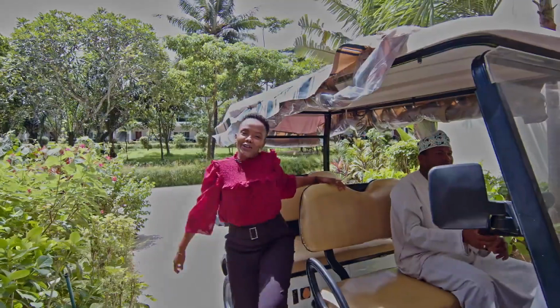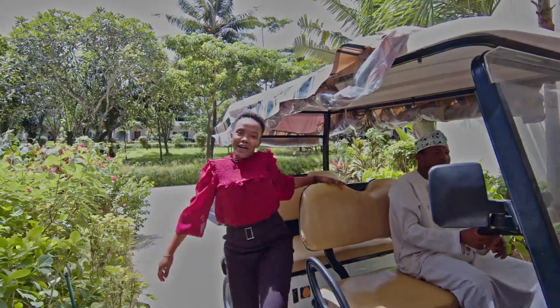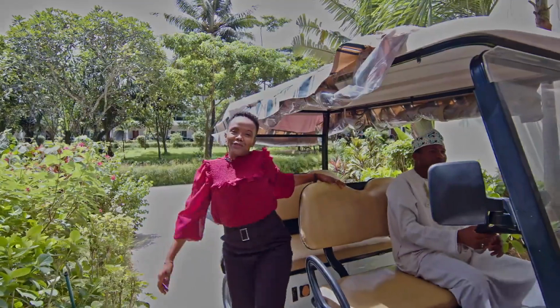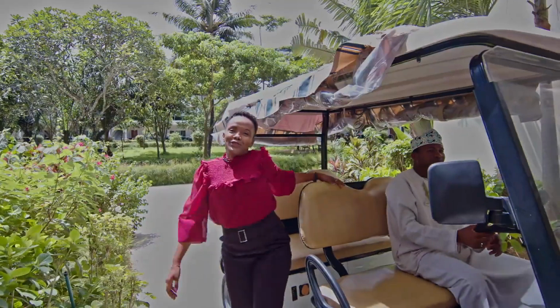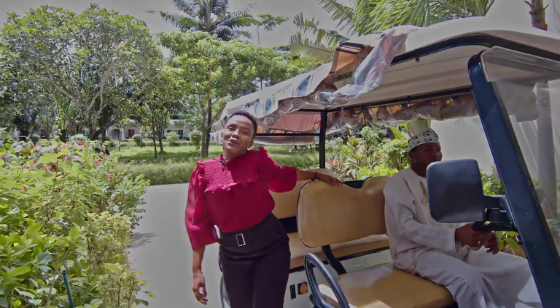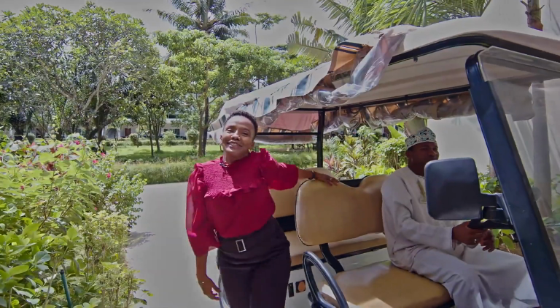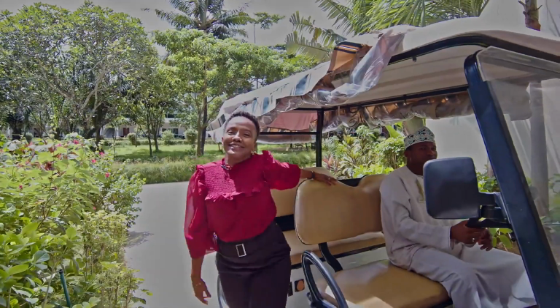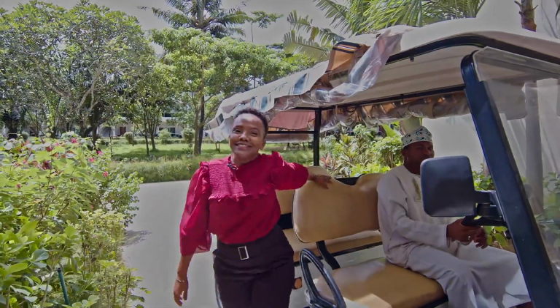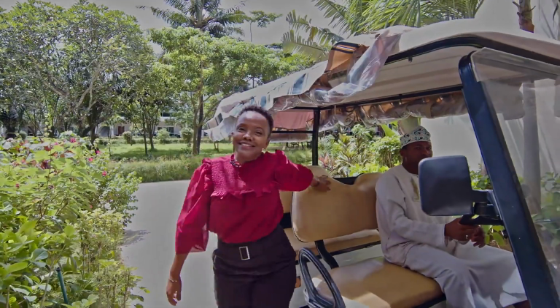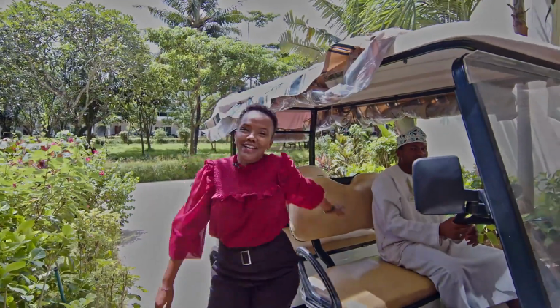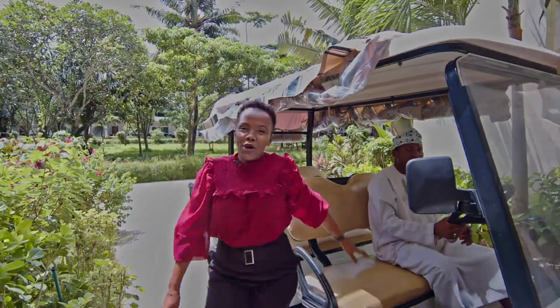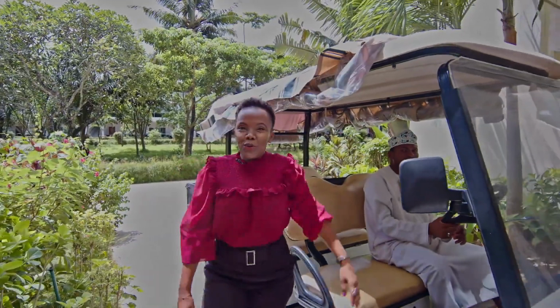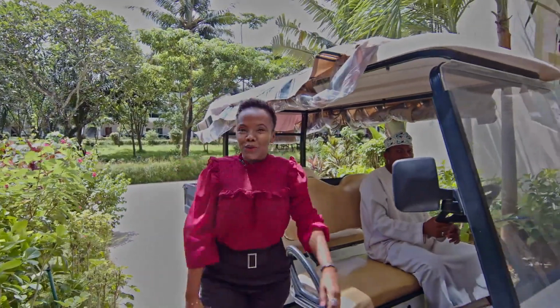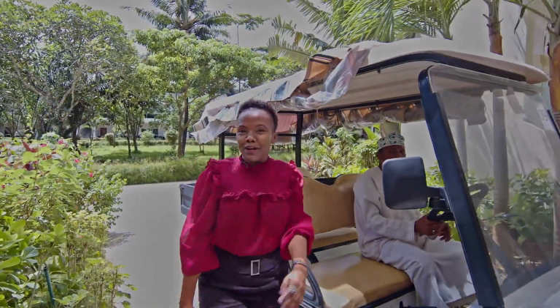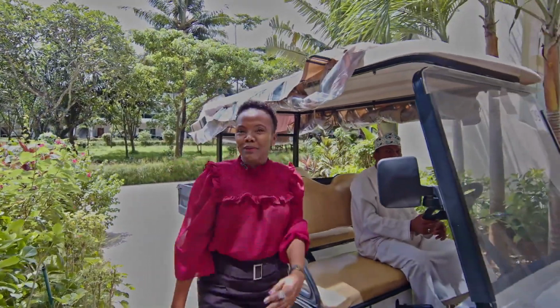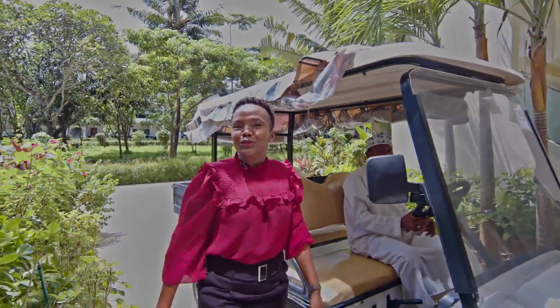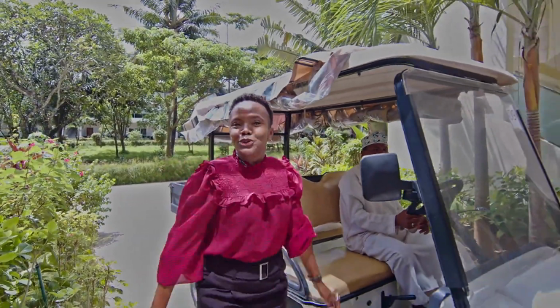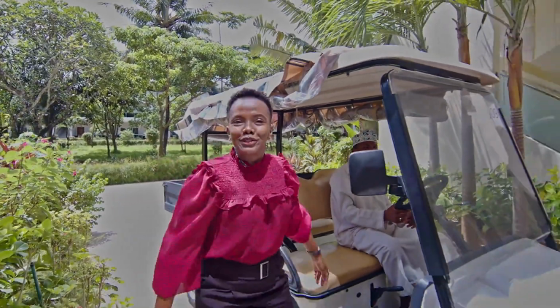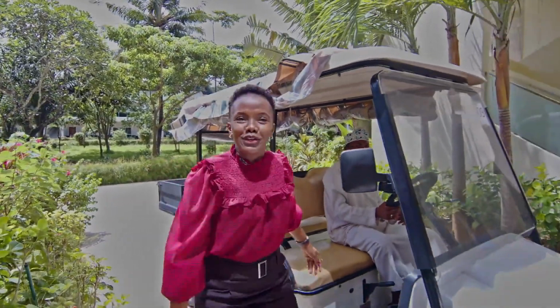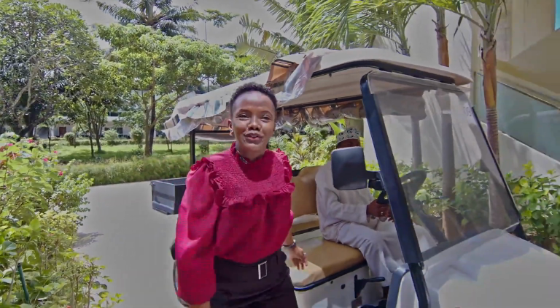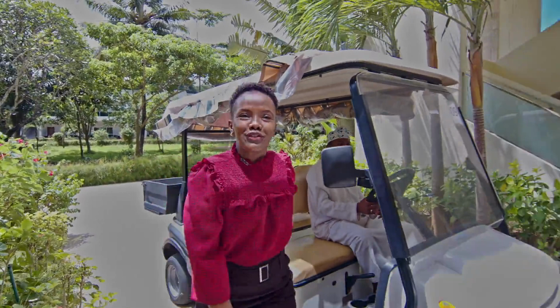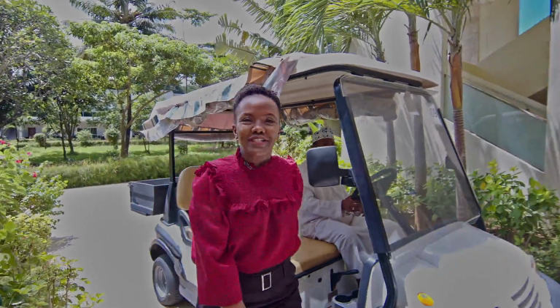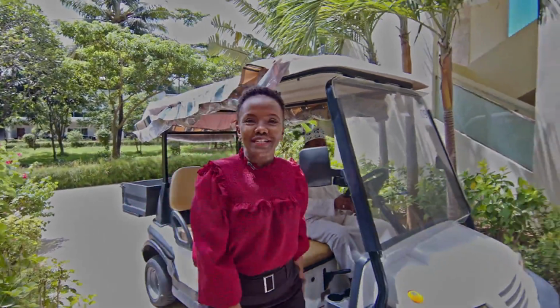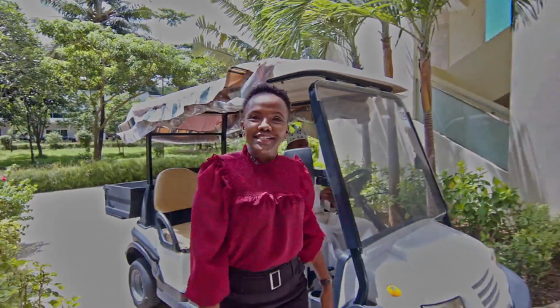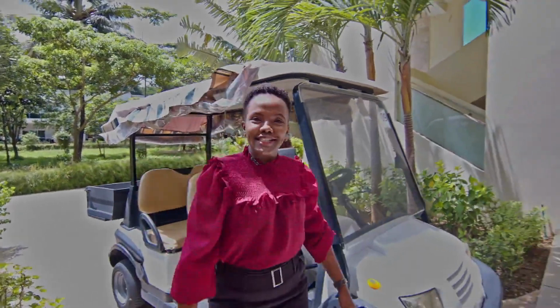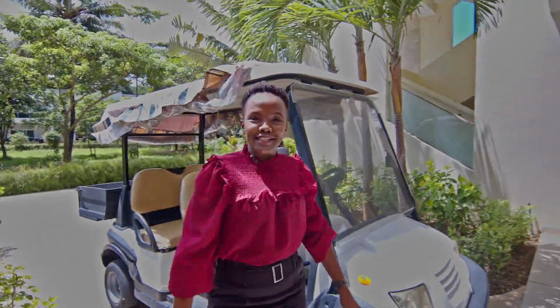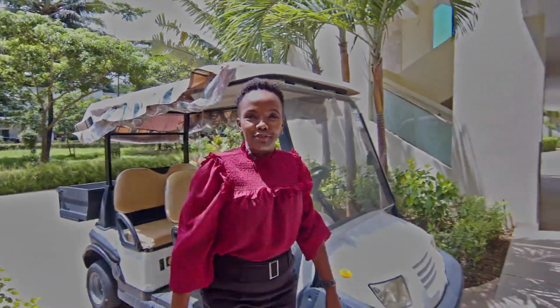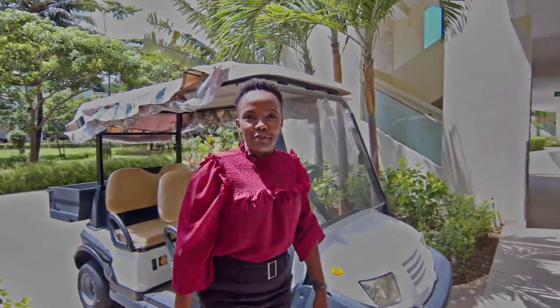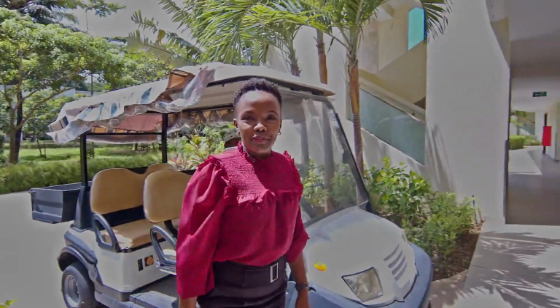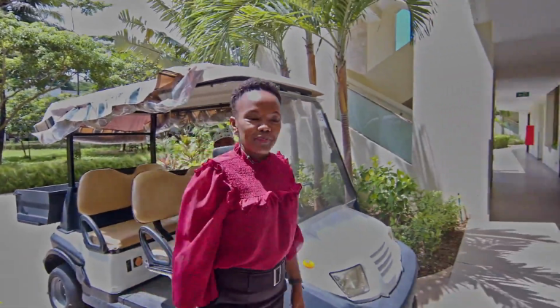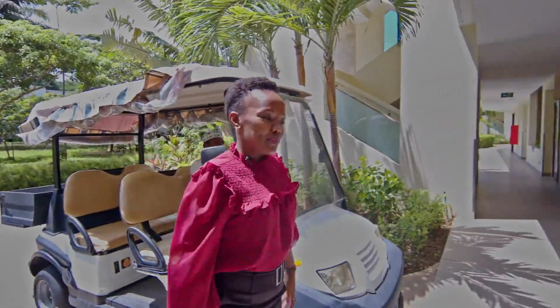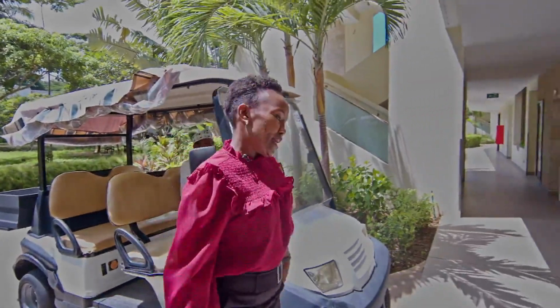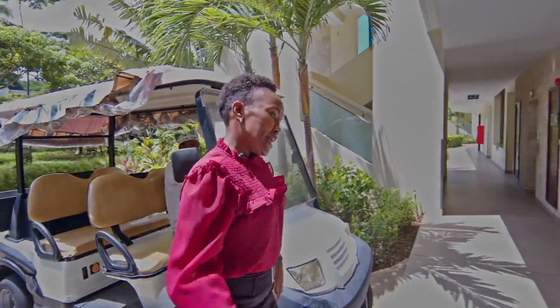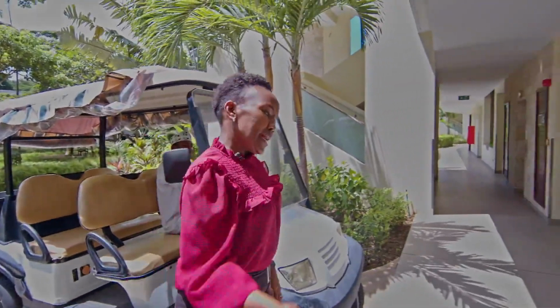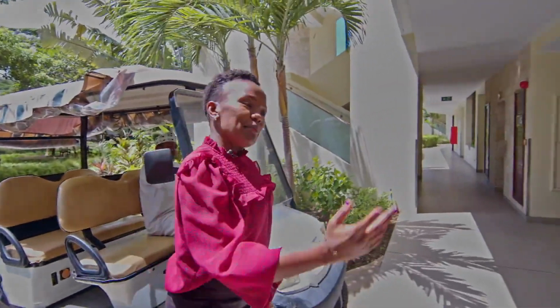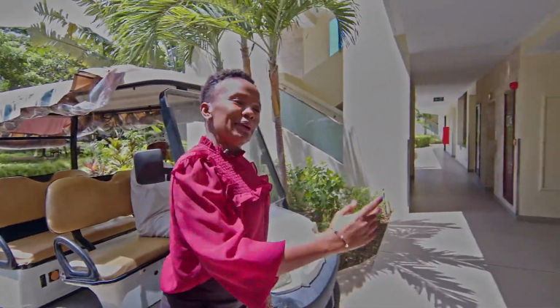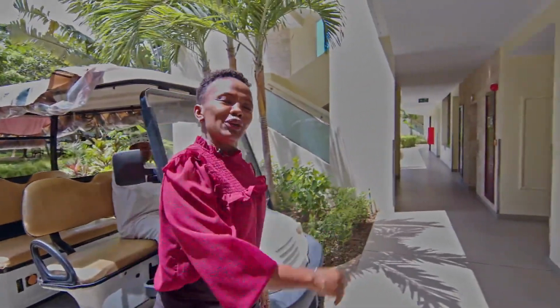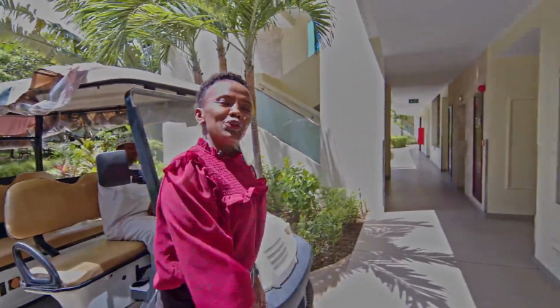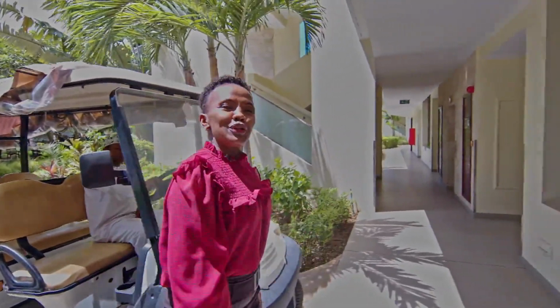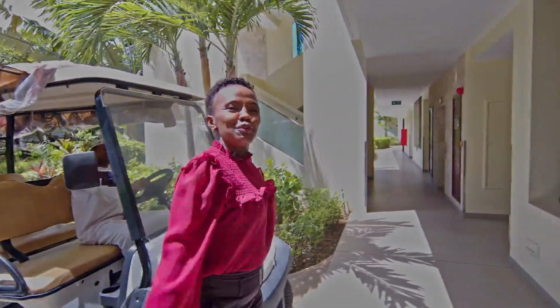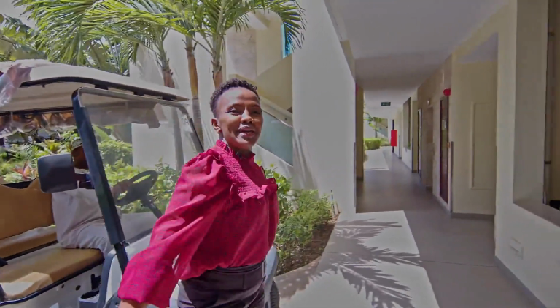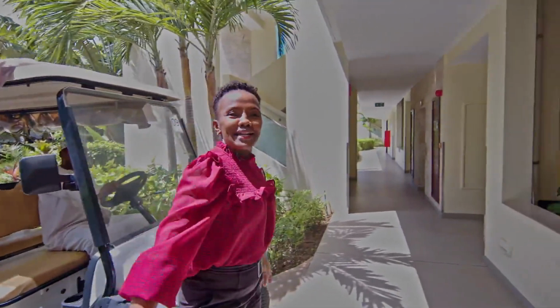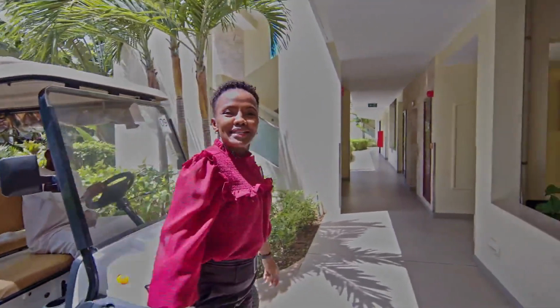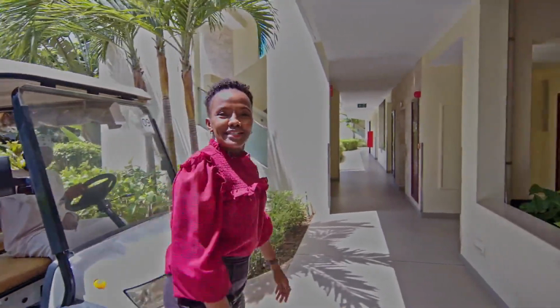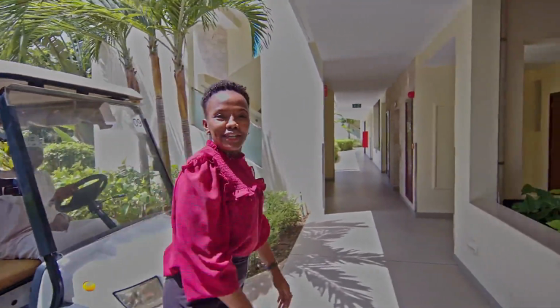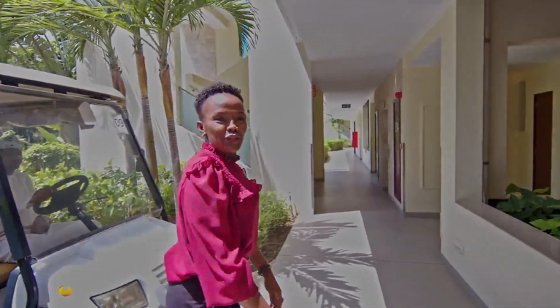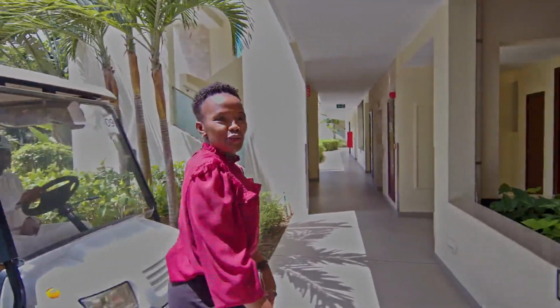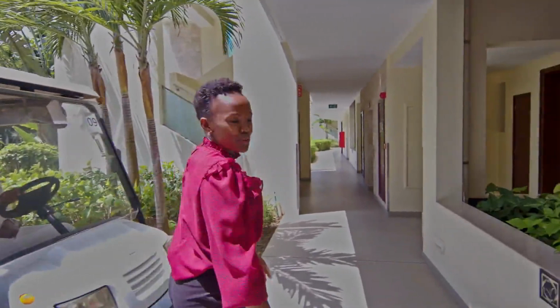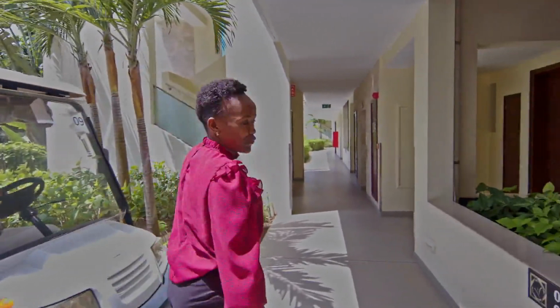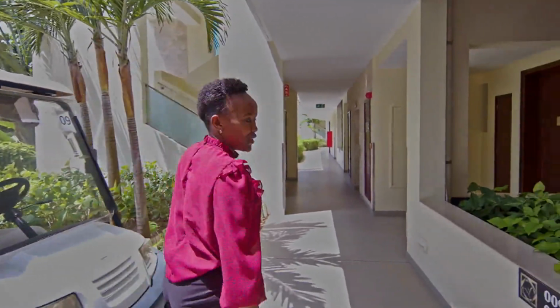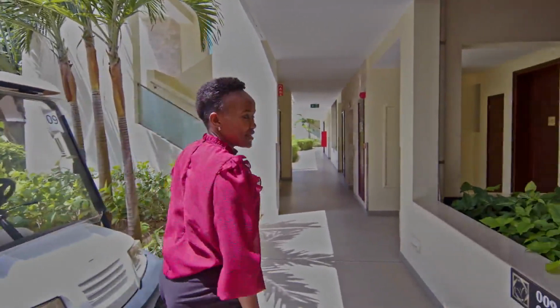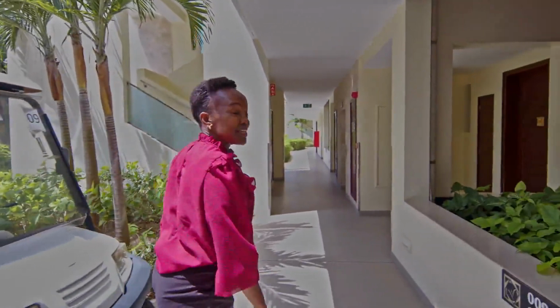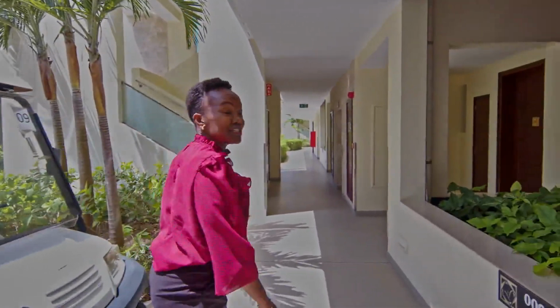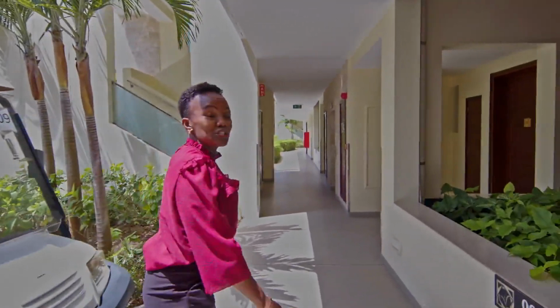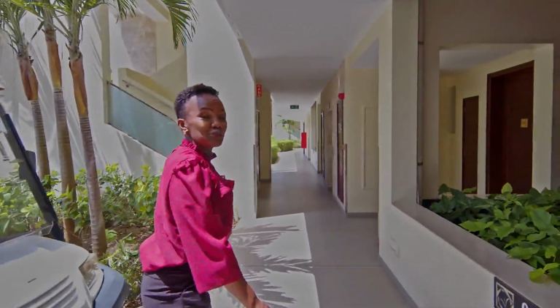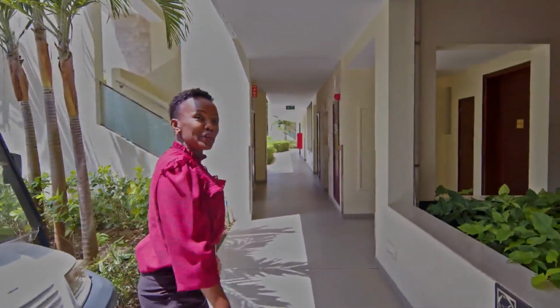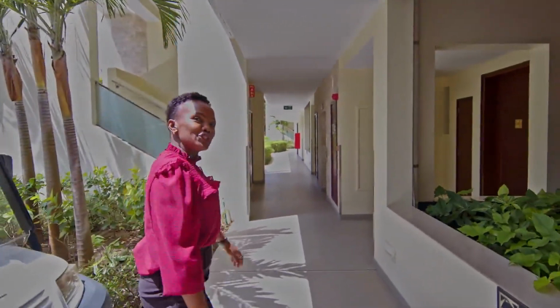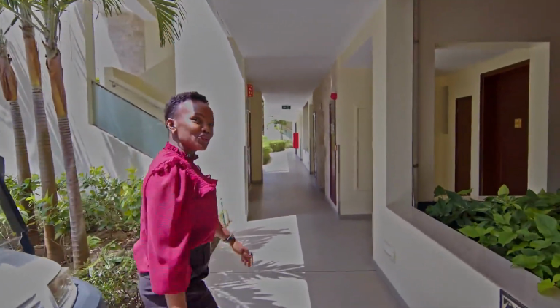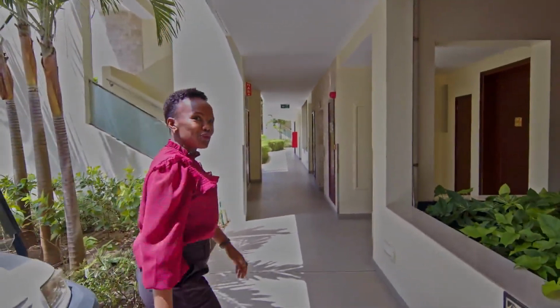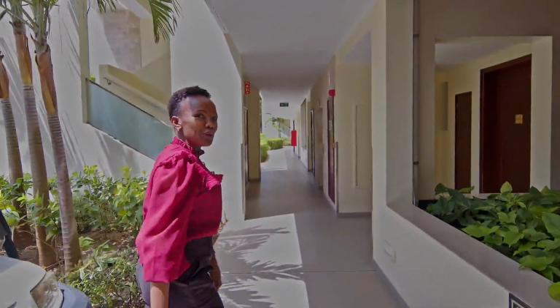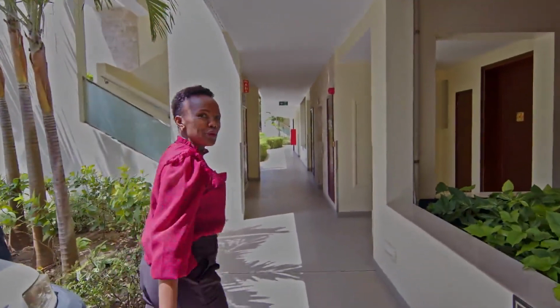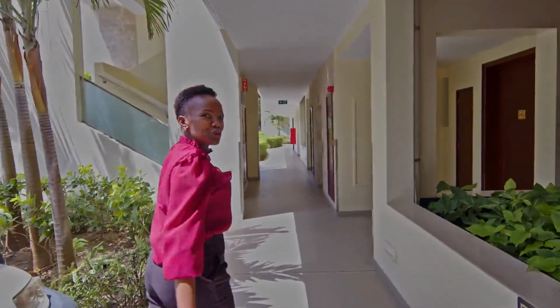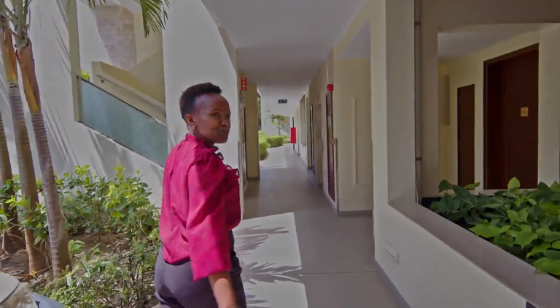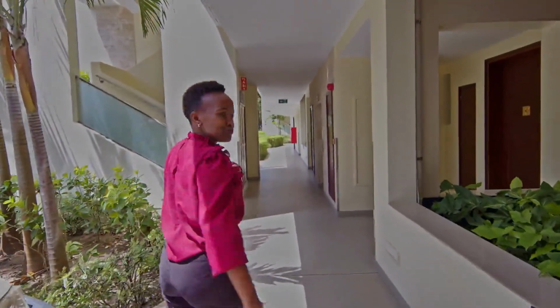Everyone, welcome to Hotel Verde Zanzibar. Come along with me as I take you for a site inspection of our rooms.